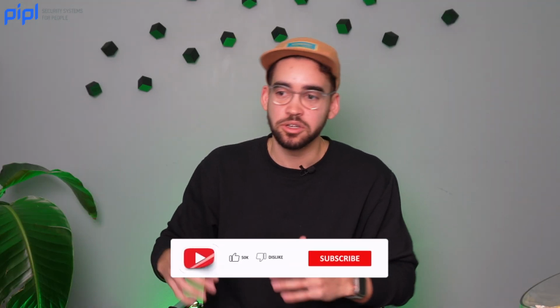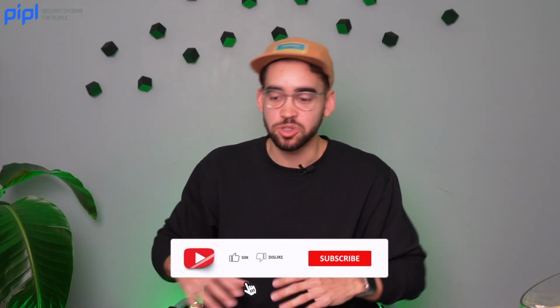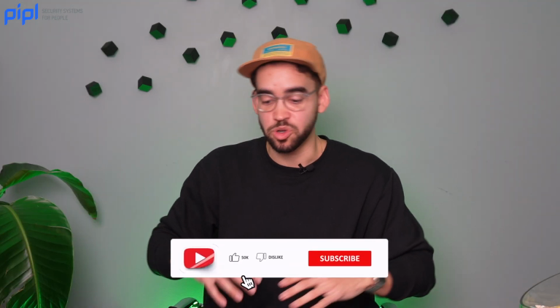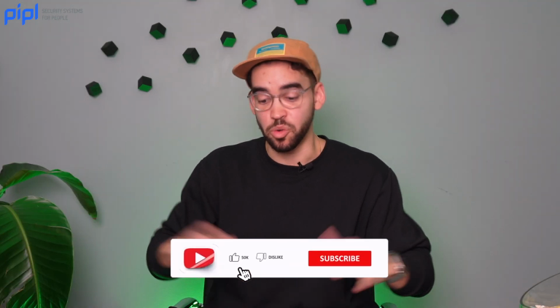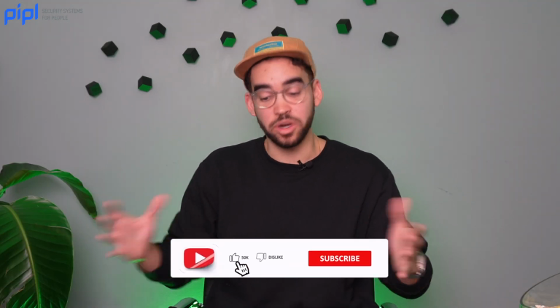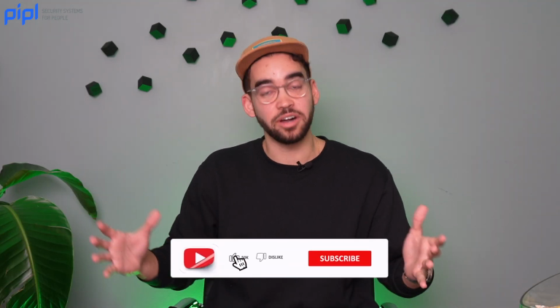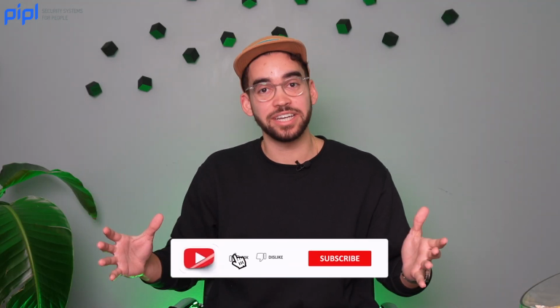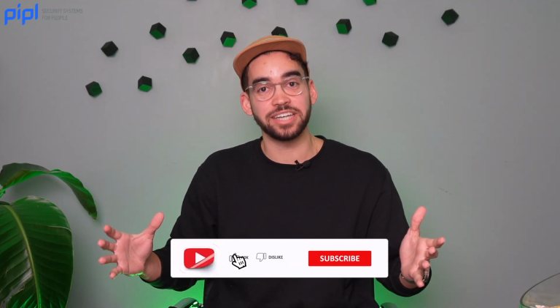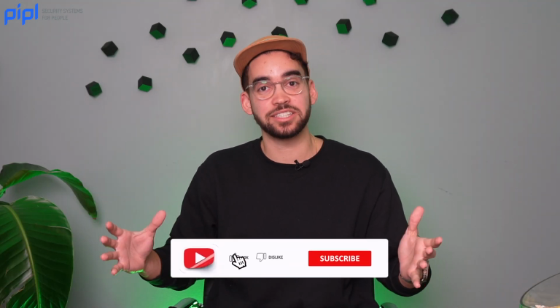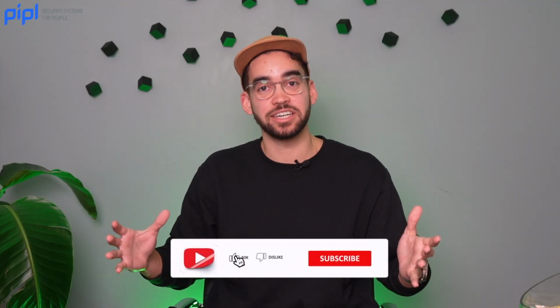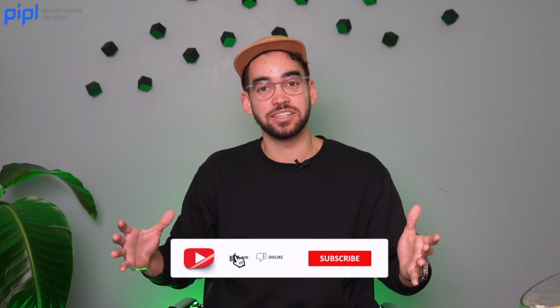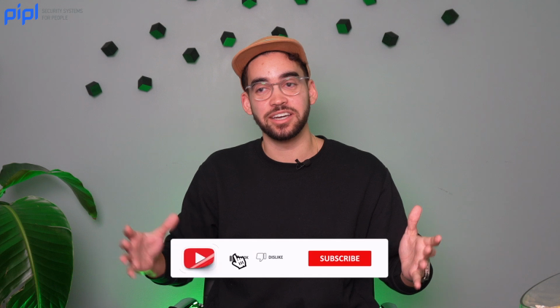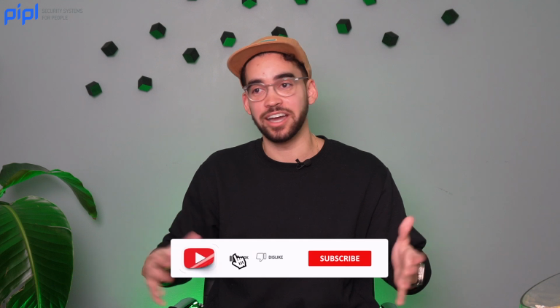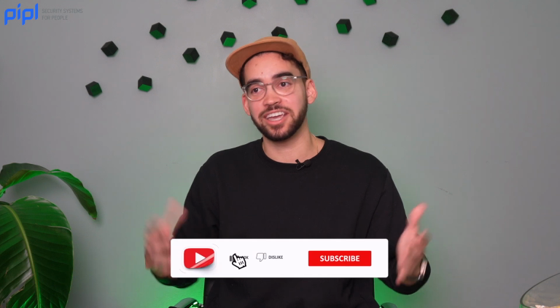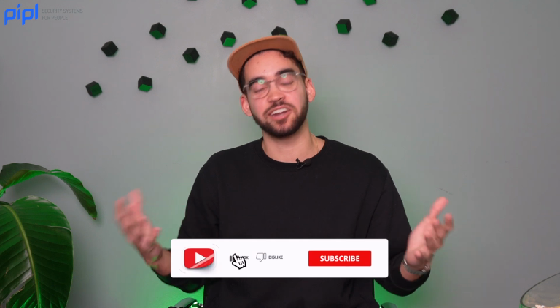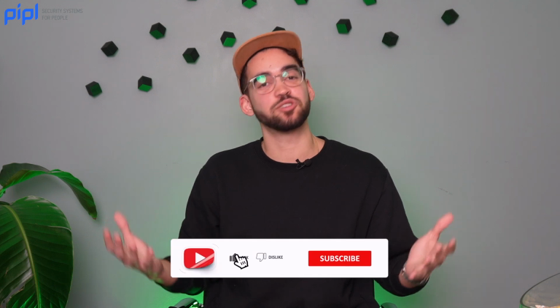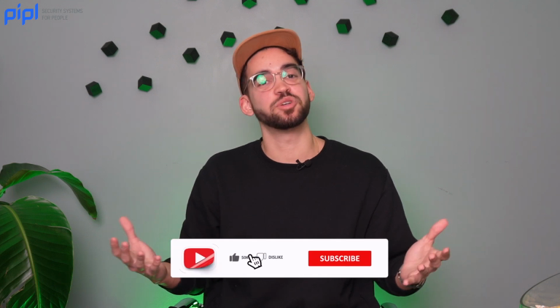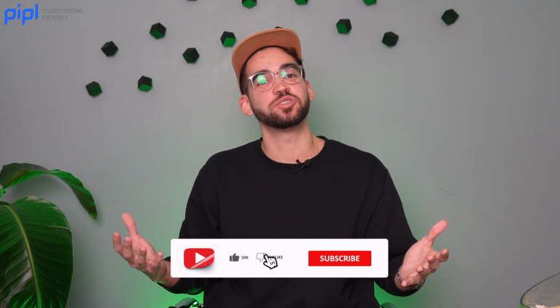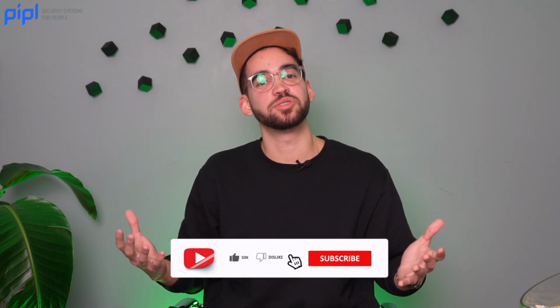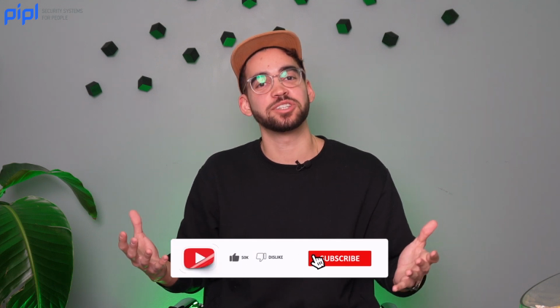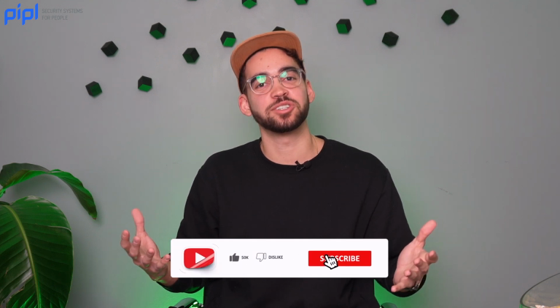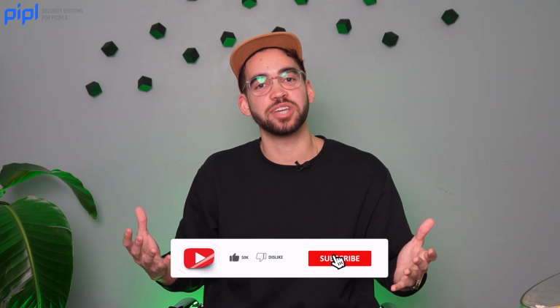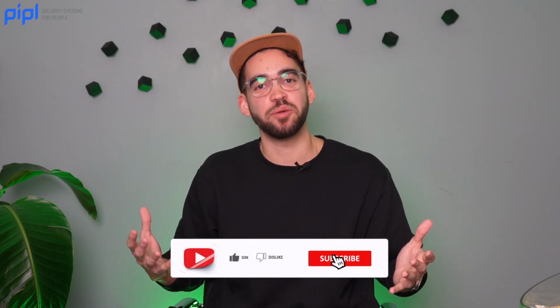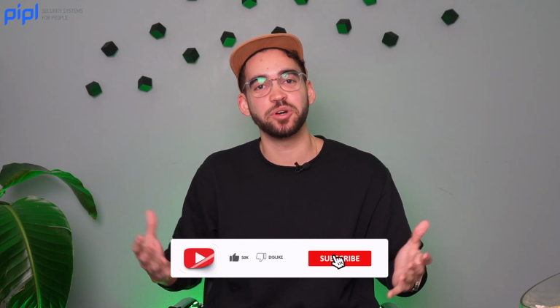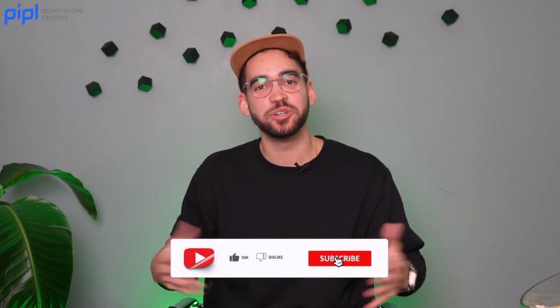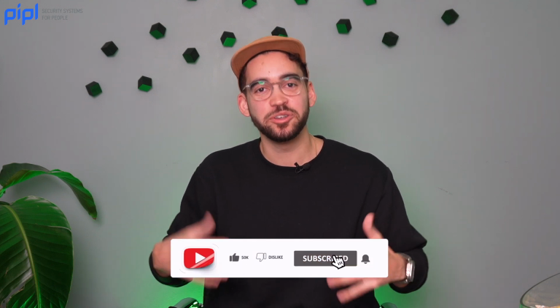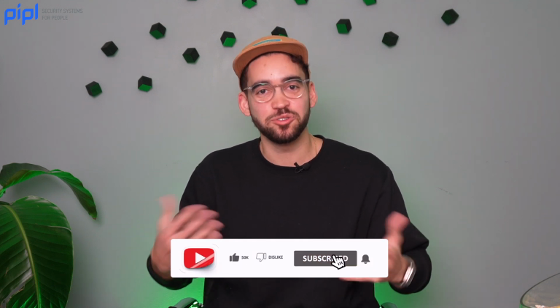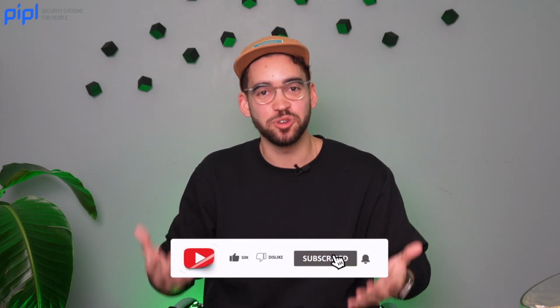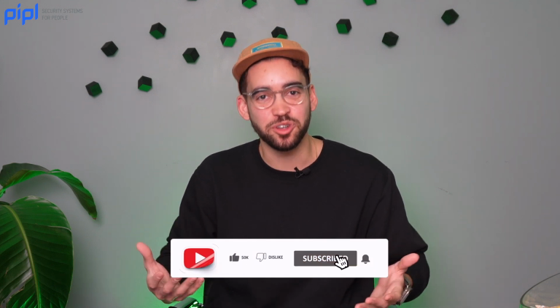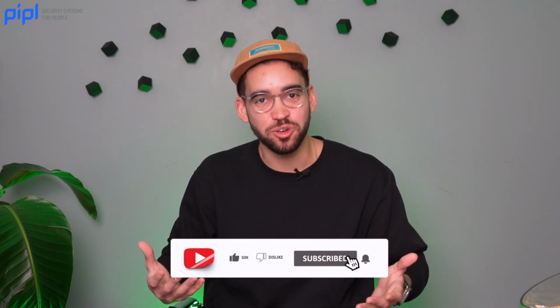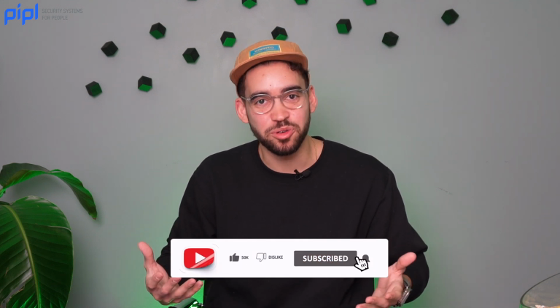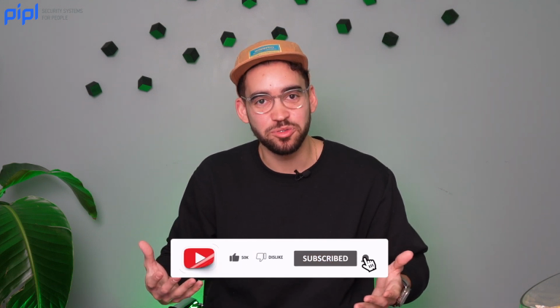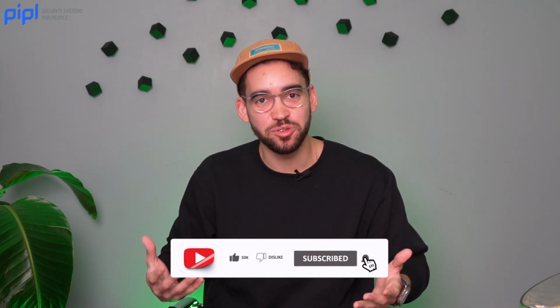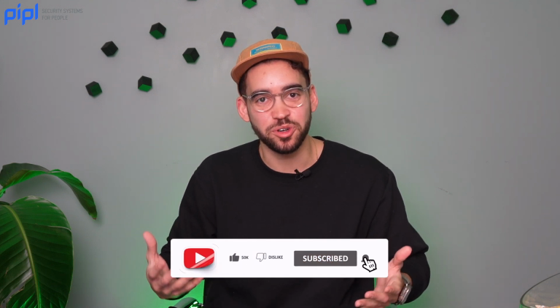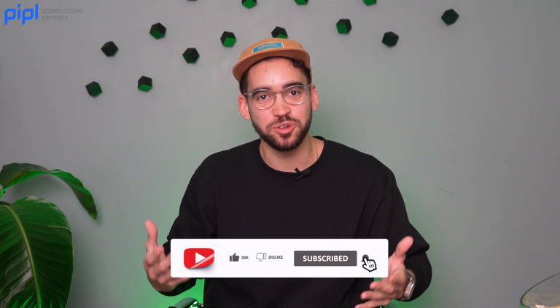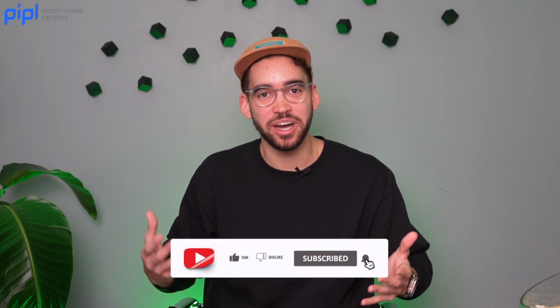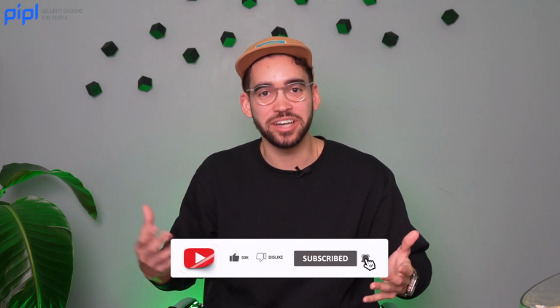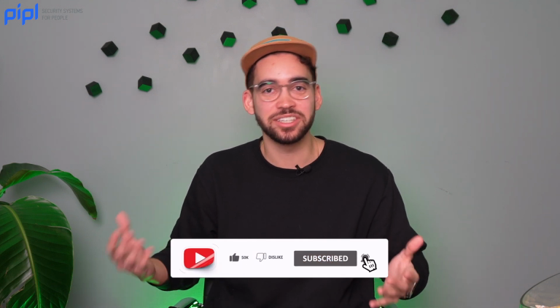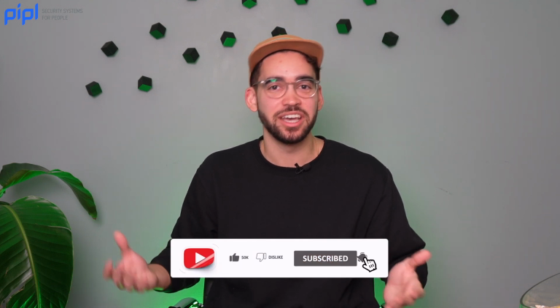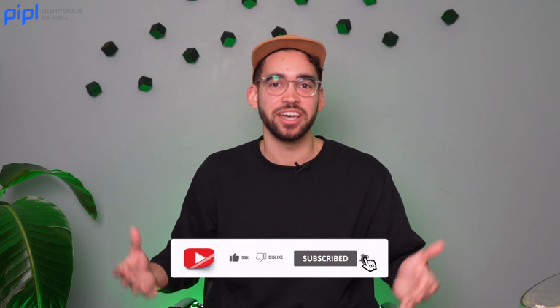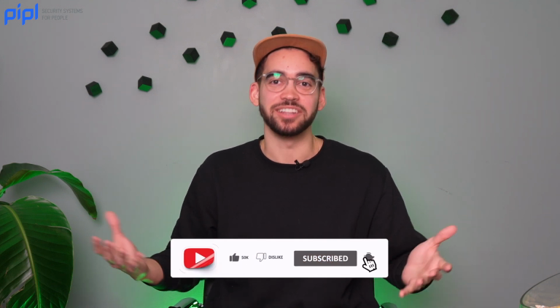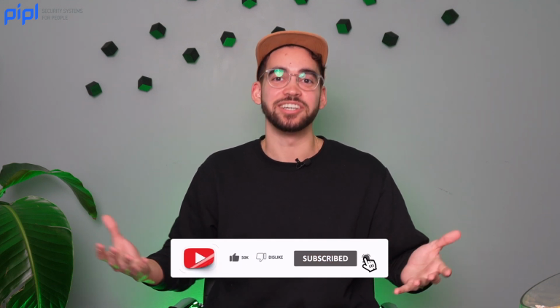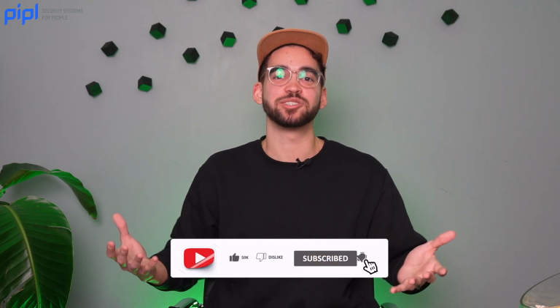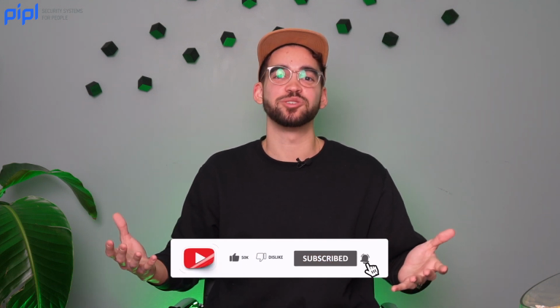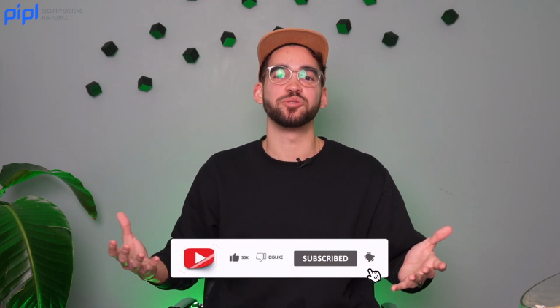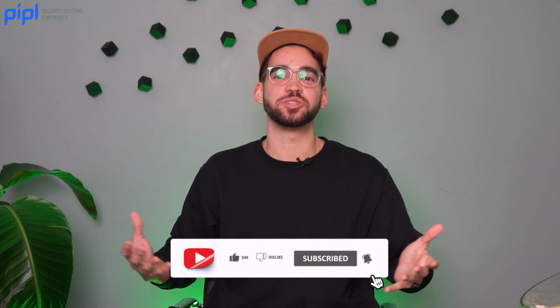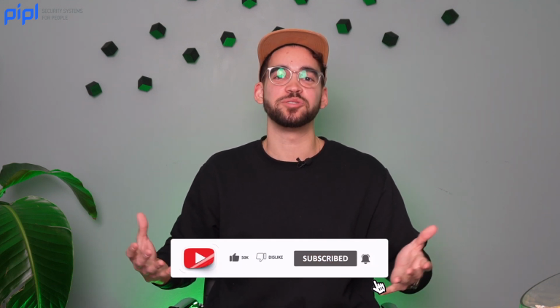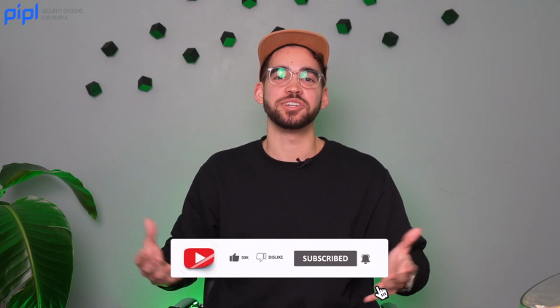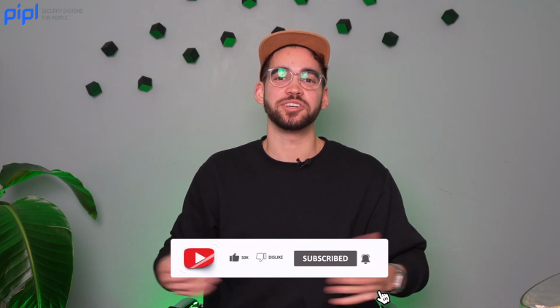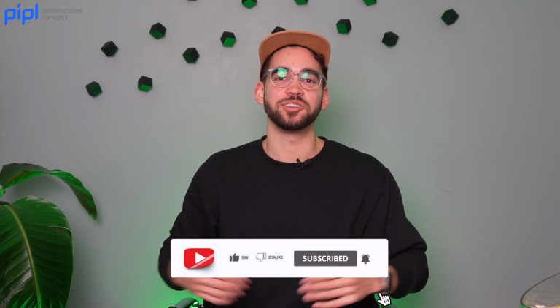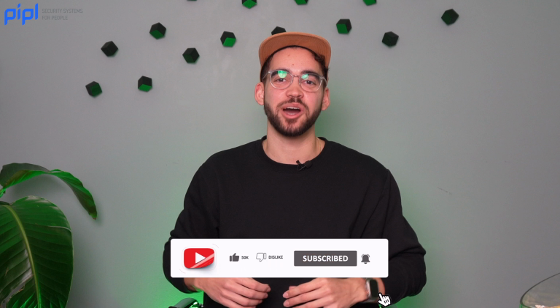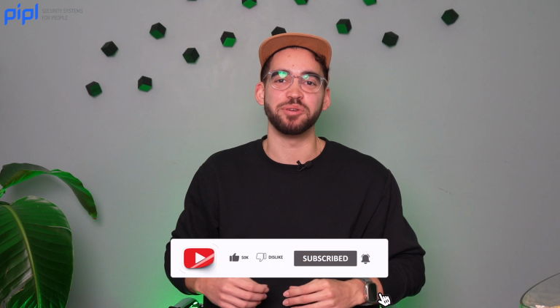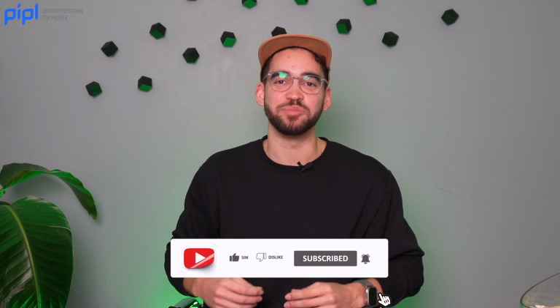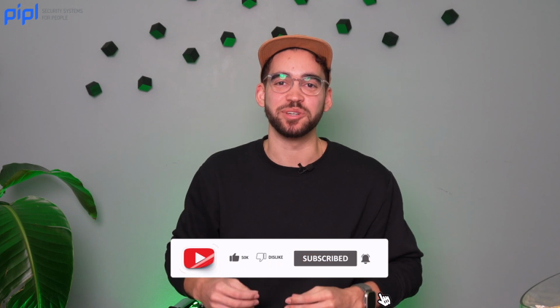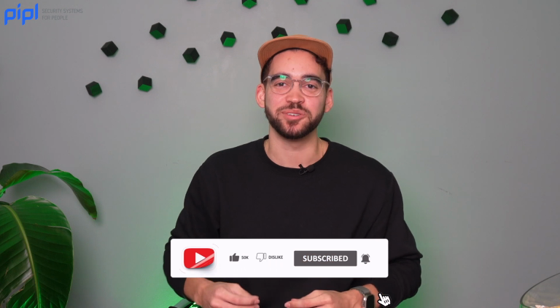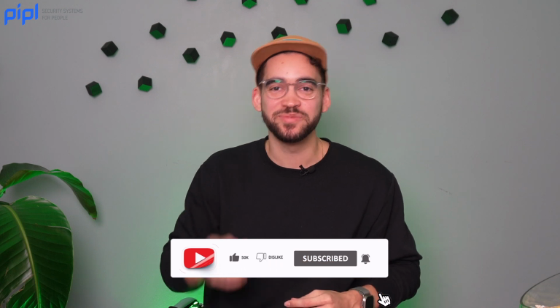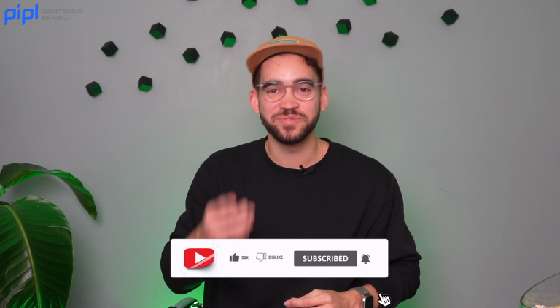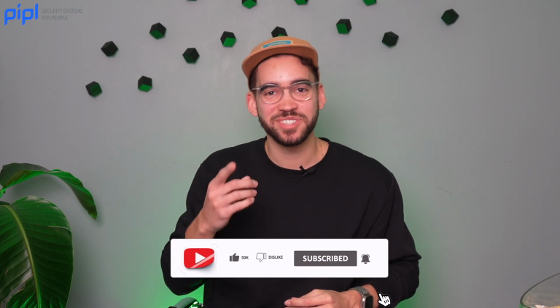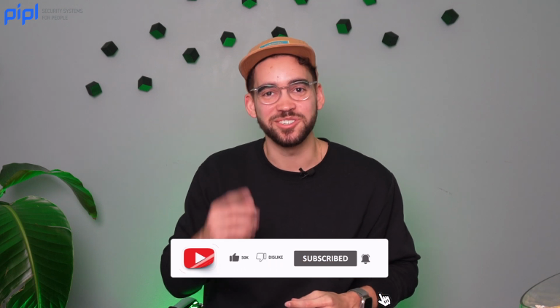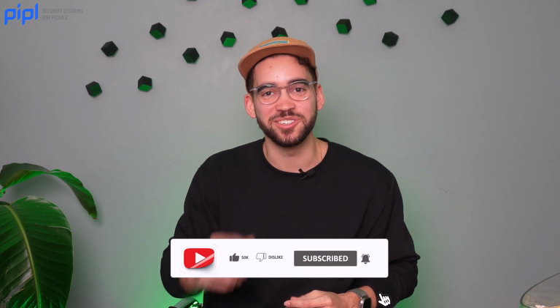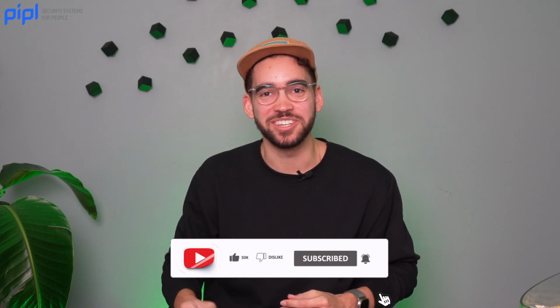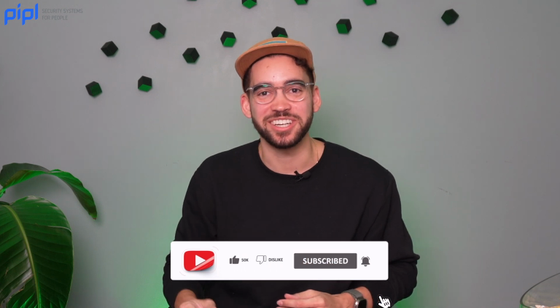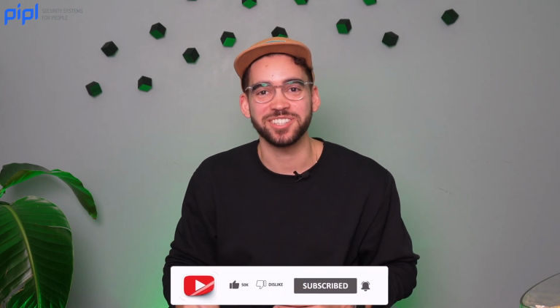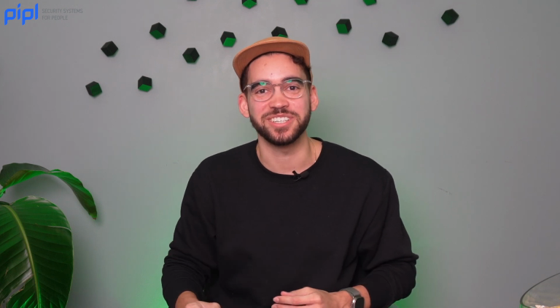With all that said, I can't wait to test the camera, do another review for you guys. Let us know what you think in the comments below. See you in the next one.